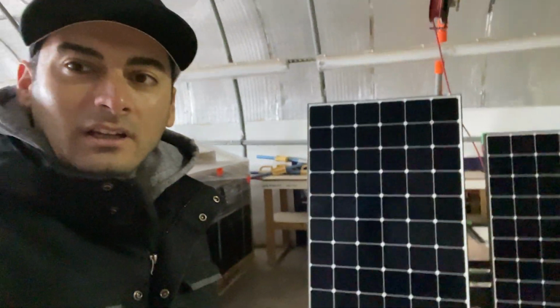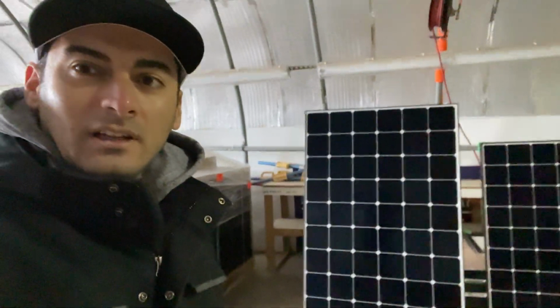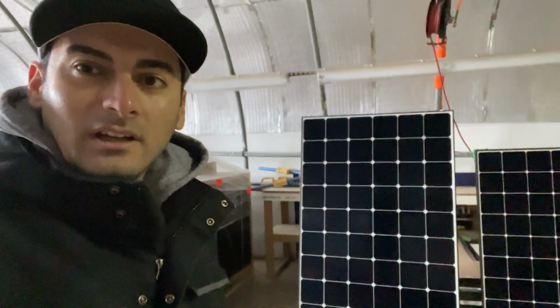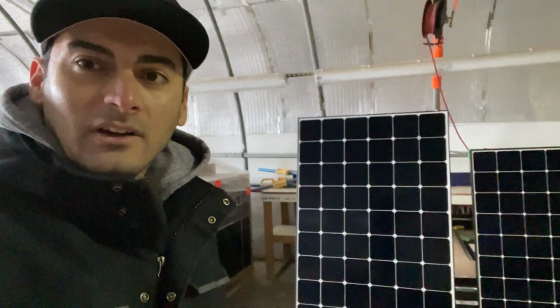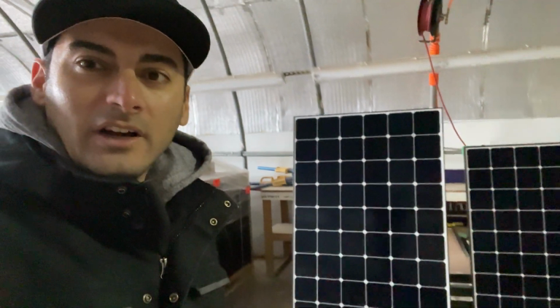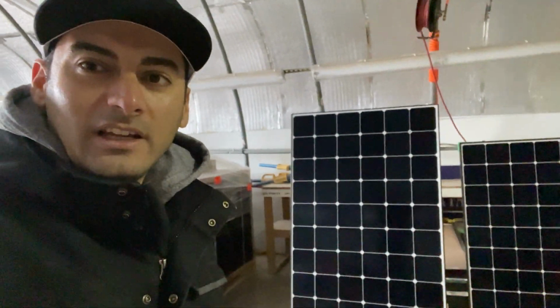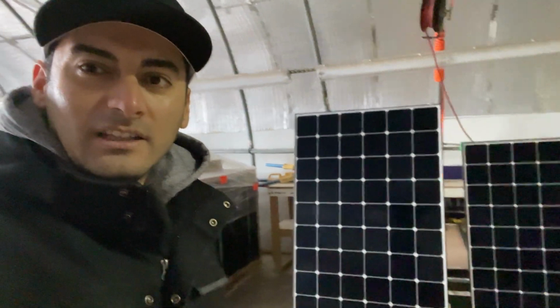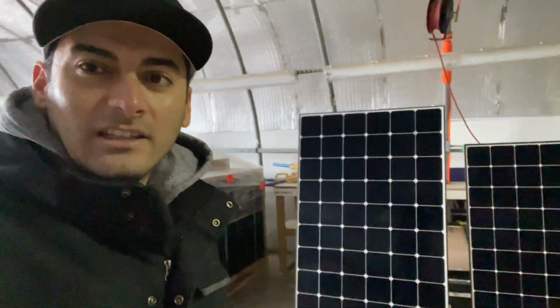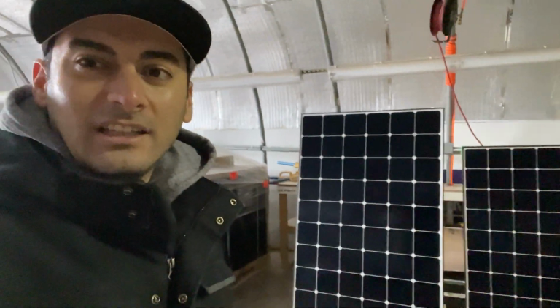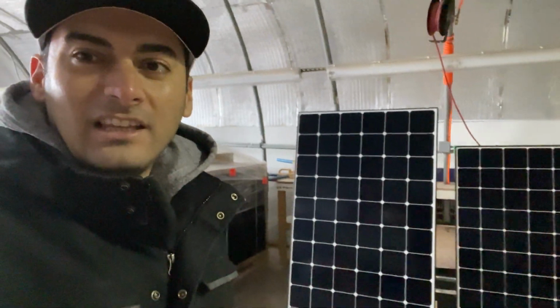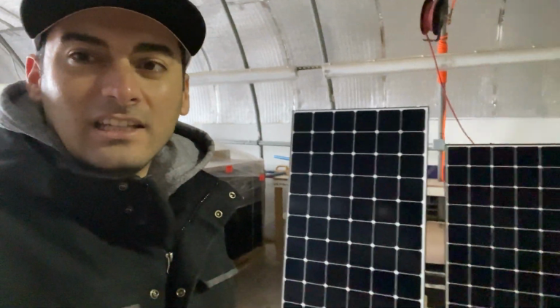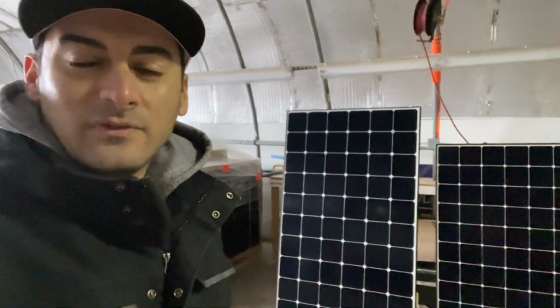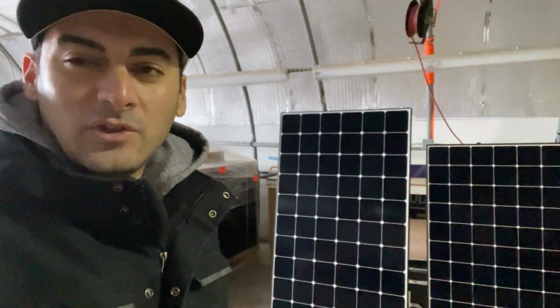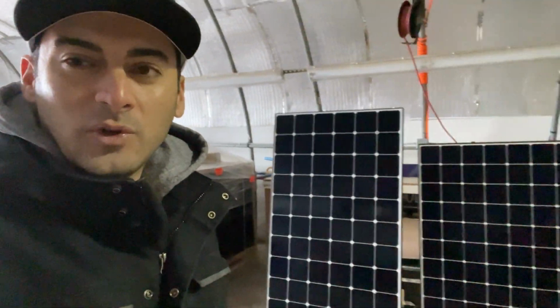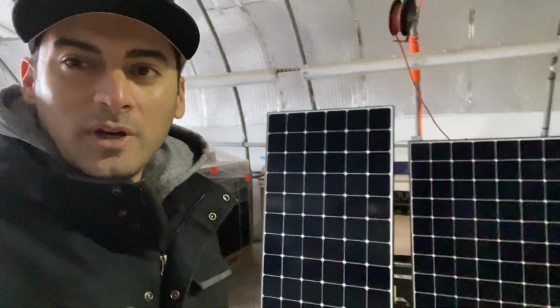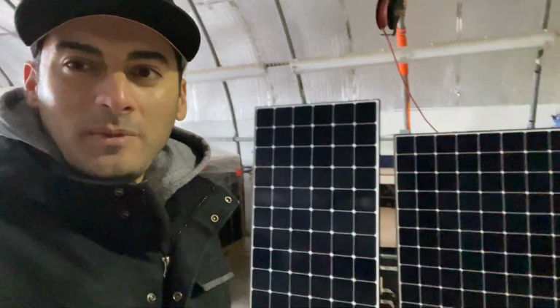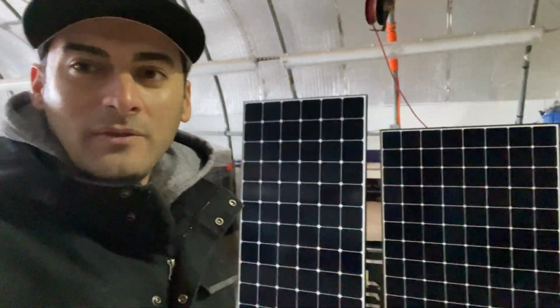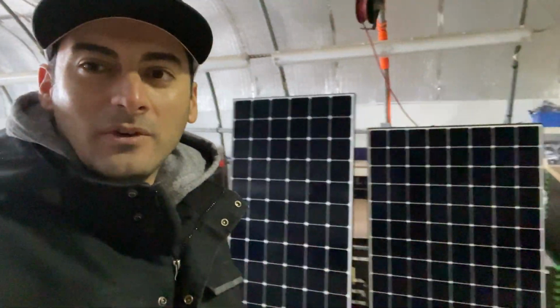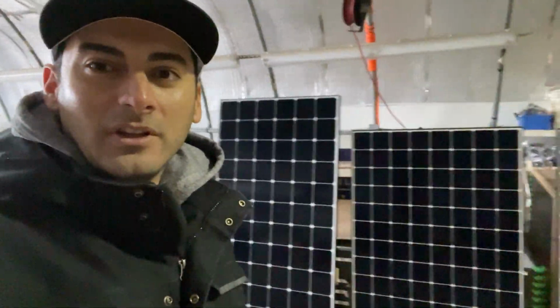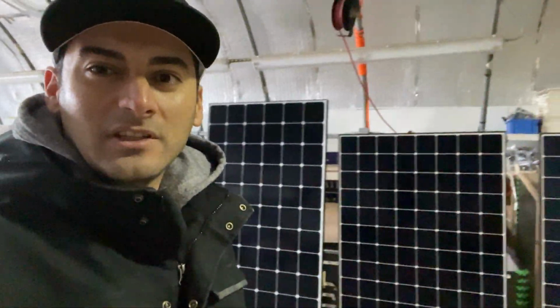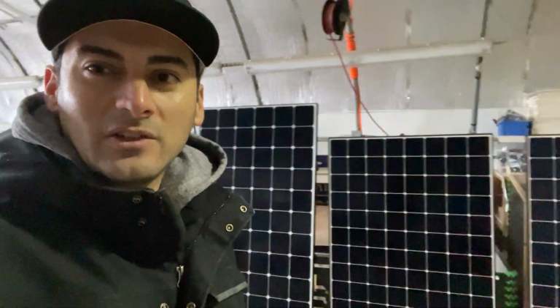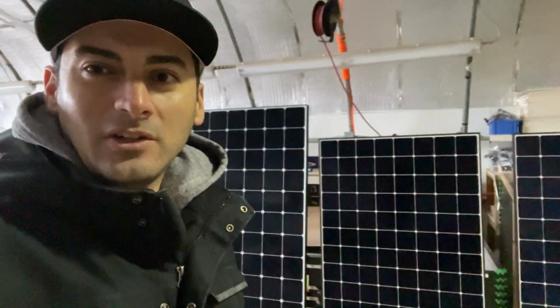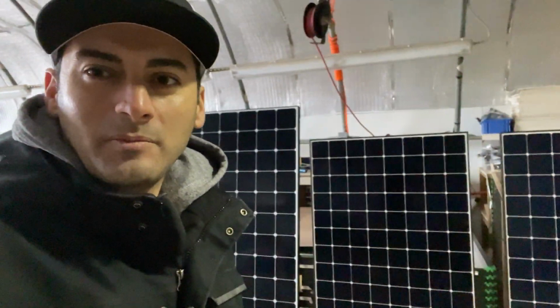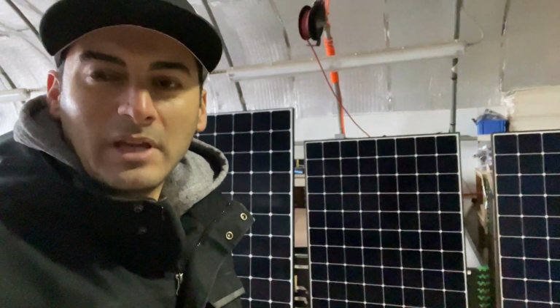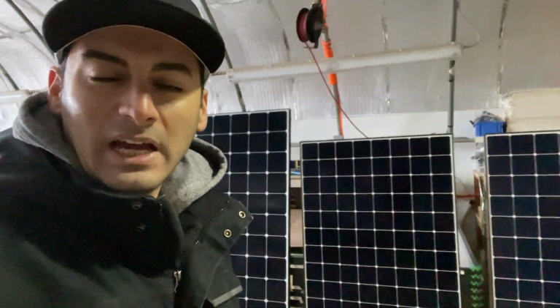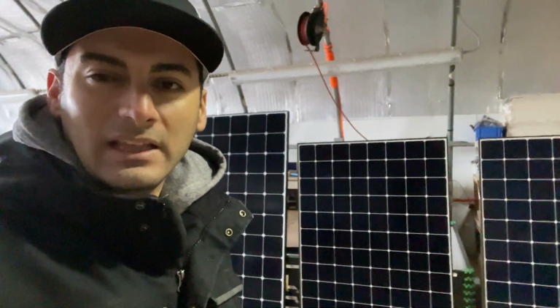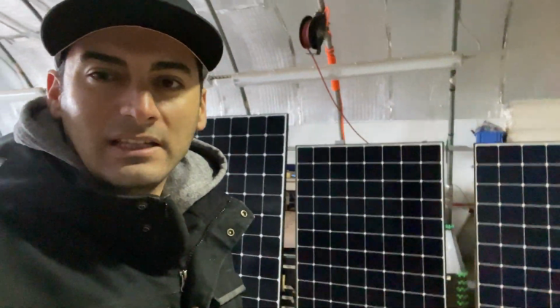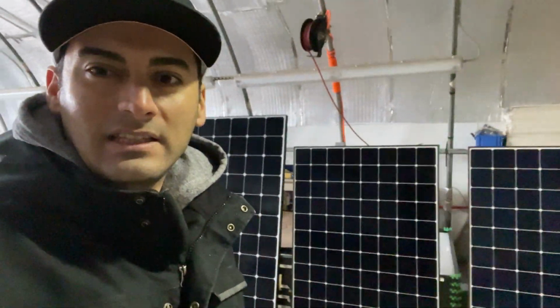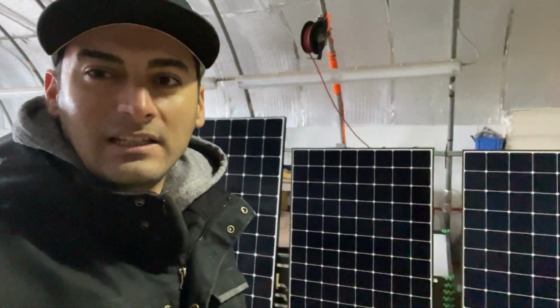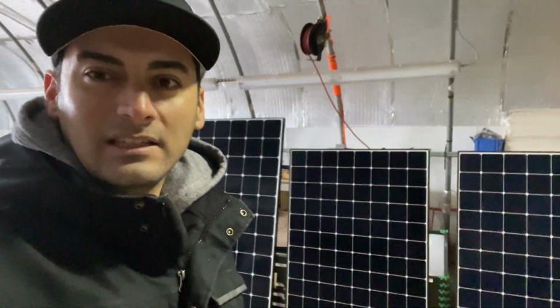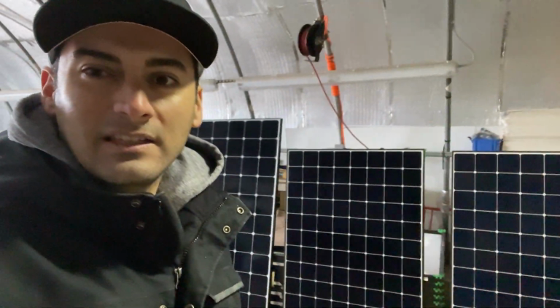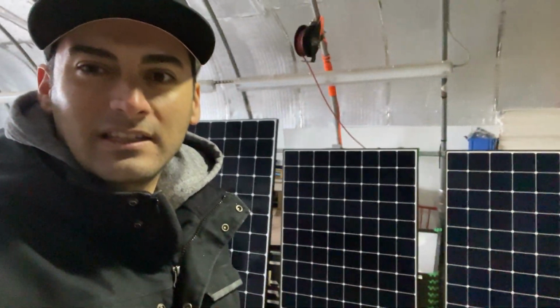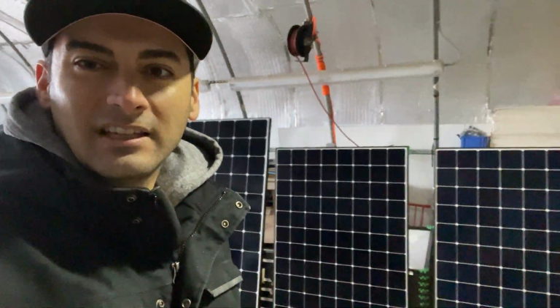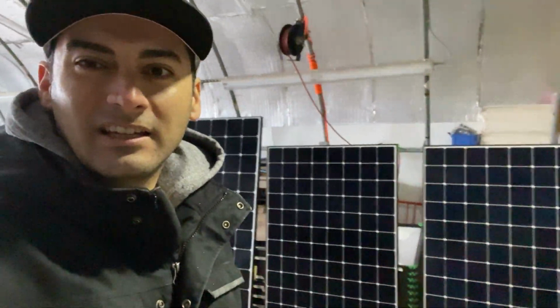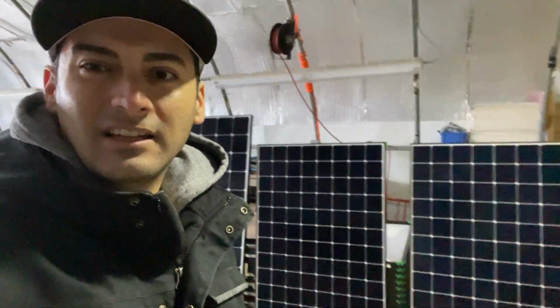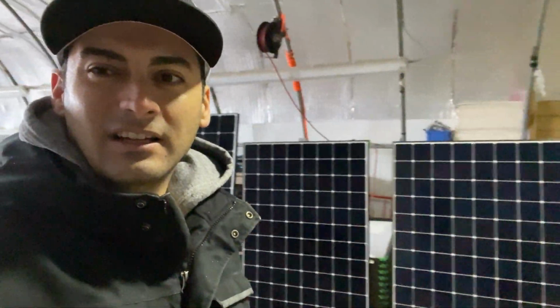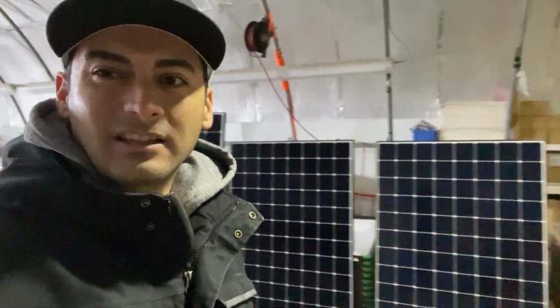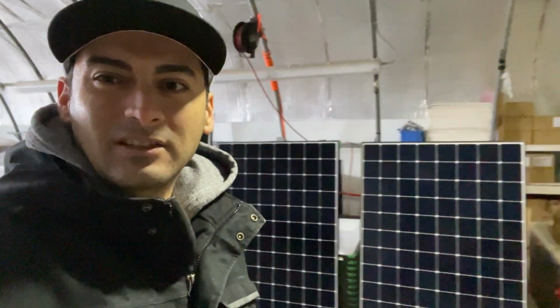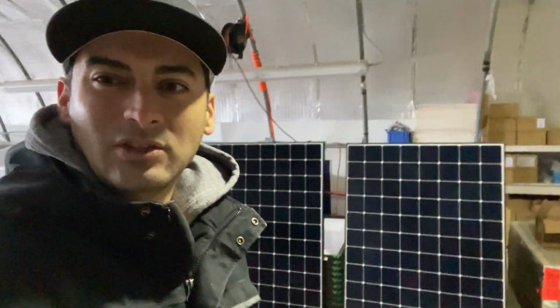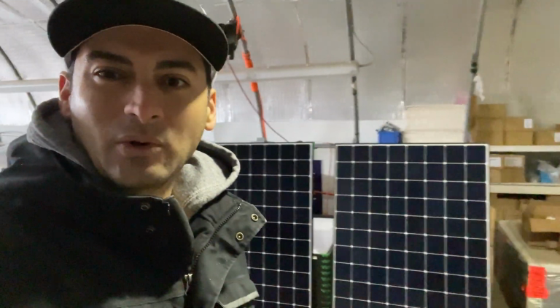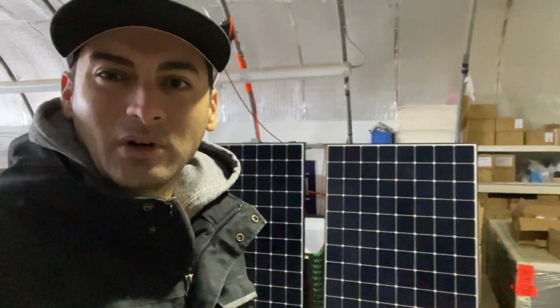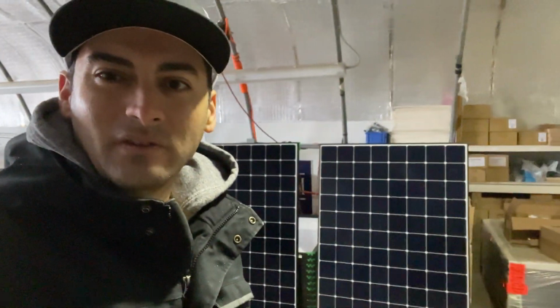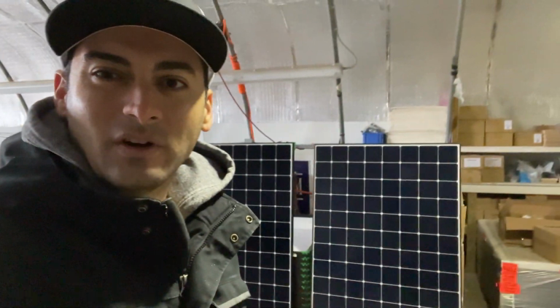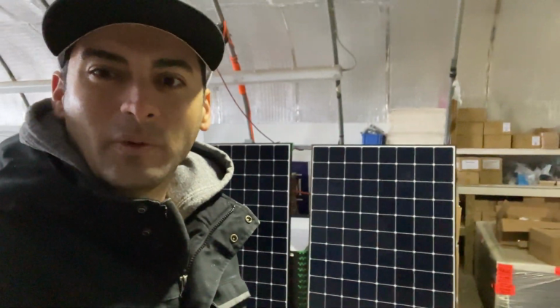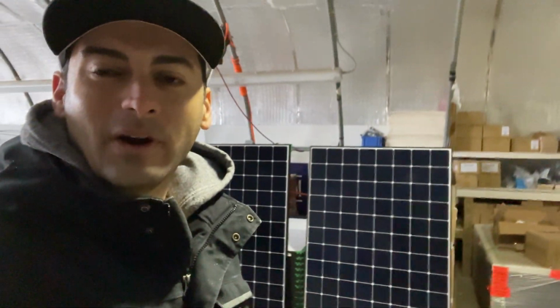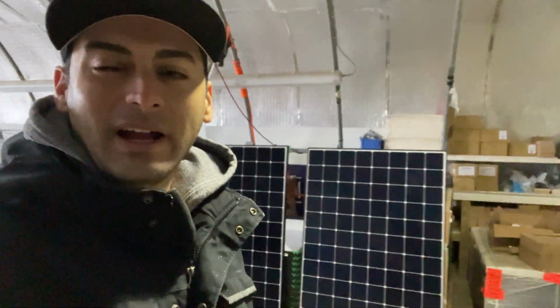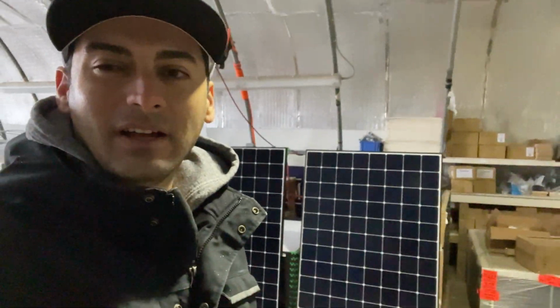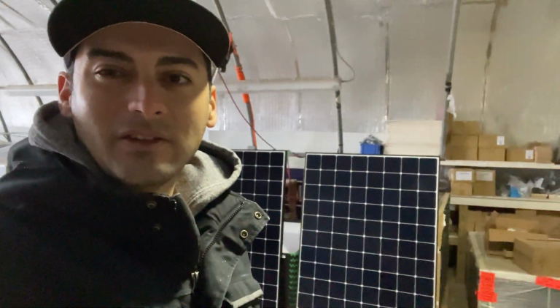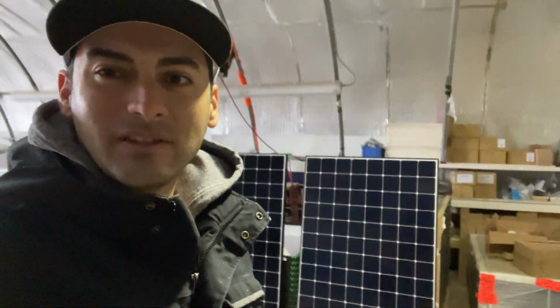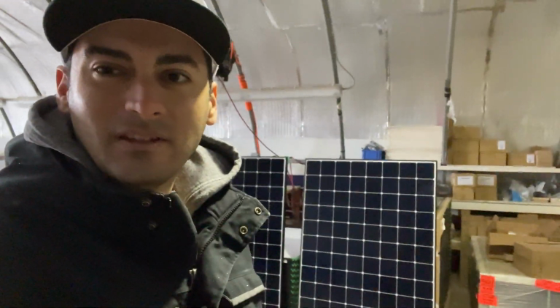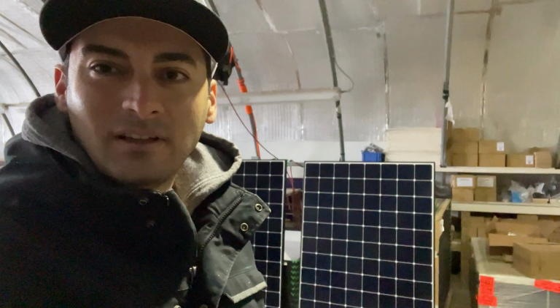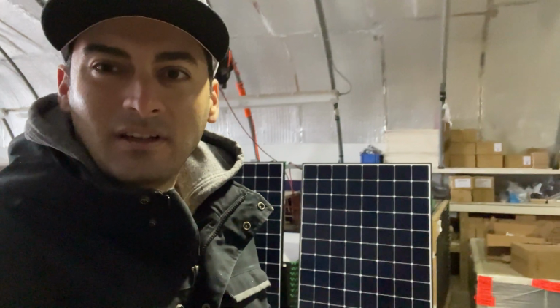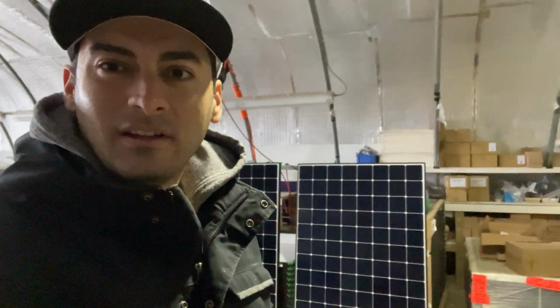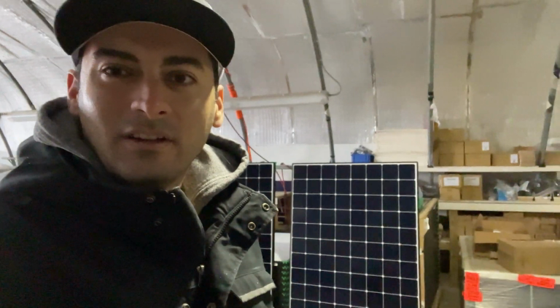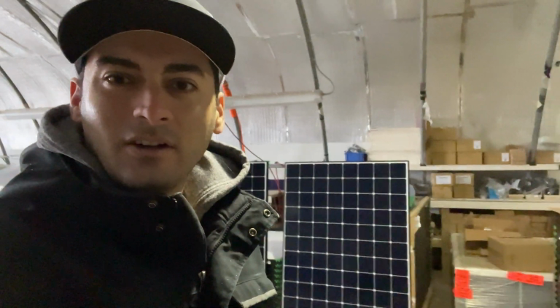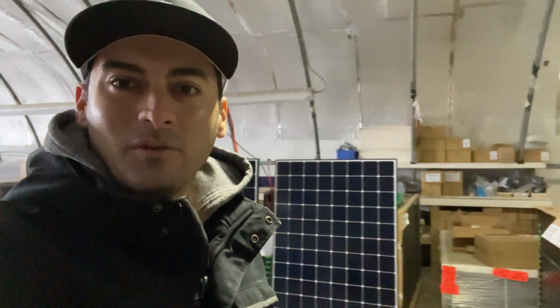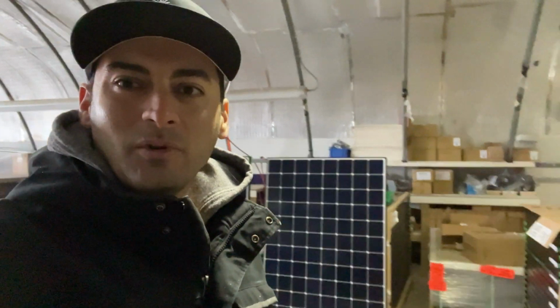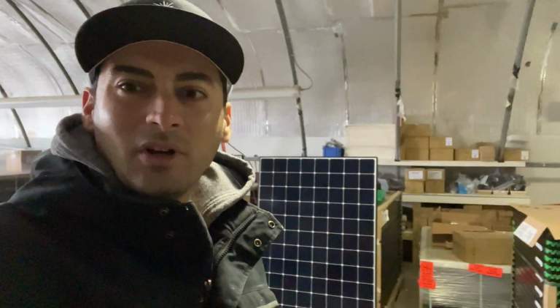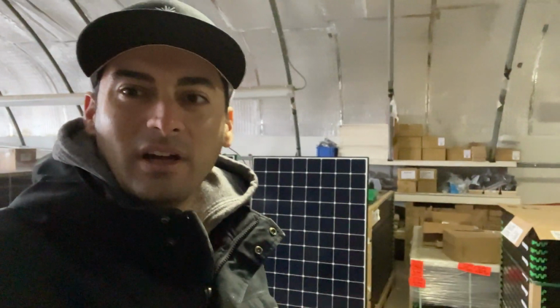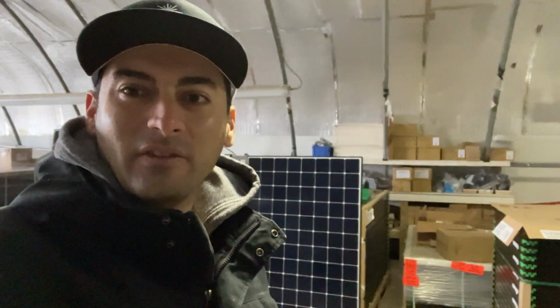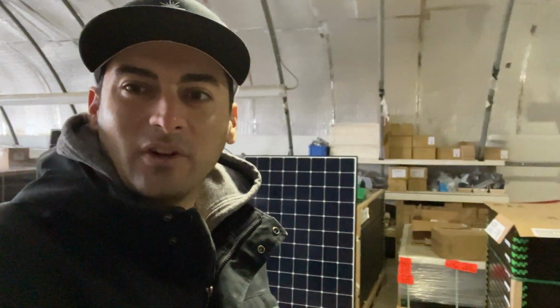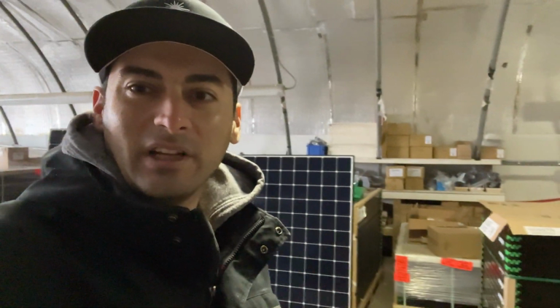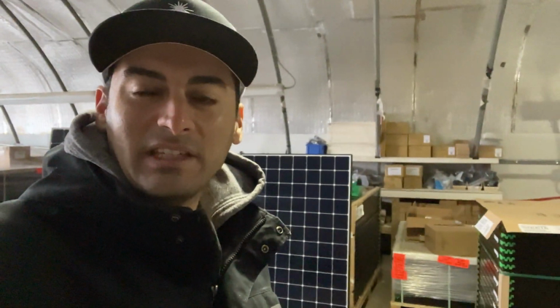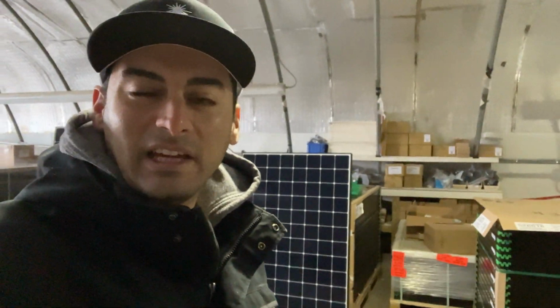Alright, thanks for joining me for this little behind-the-scenes tour of our warehouse. Hope you all have a great day.